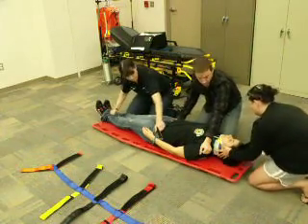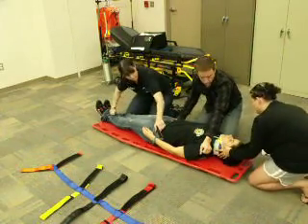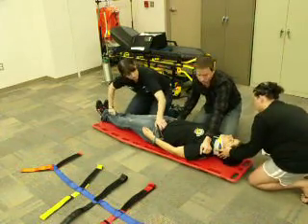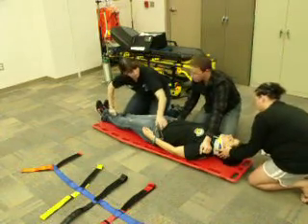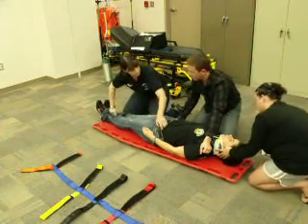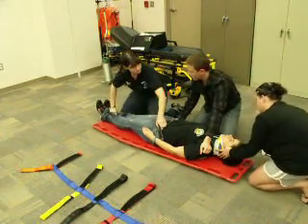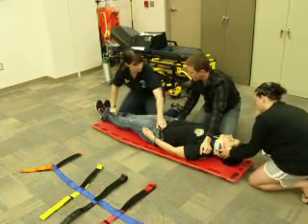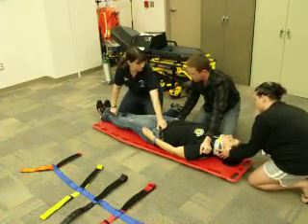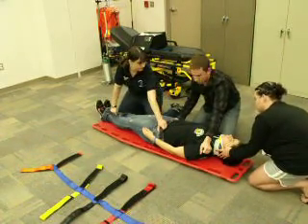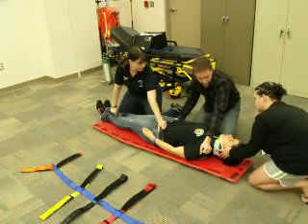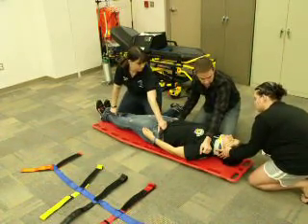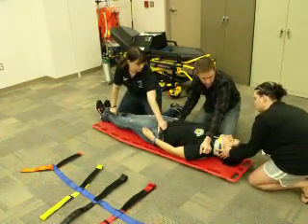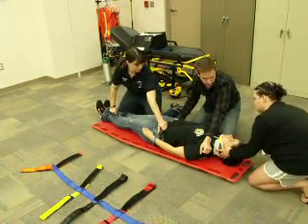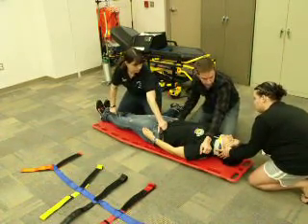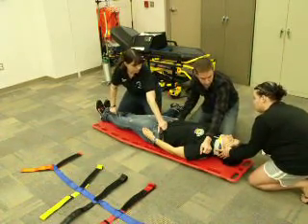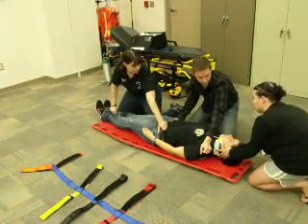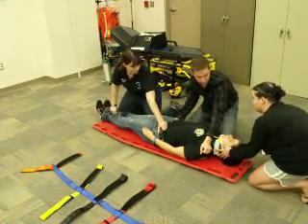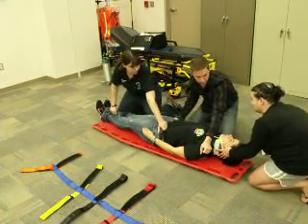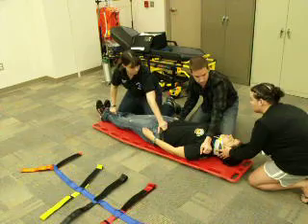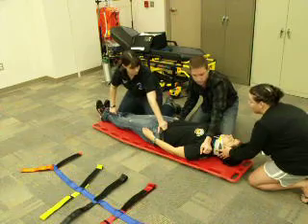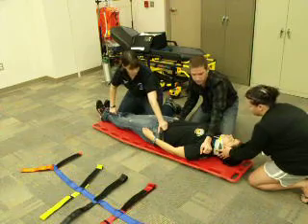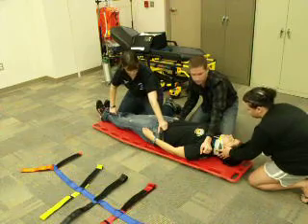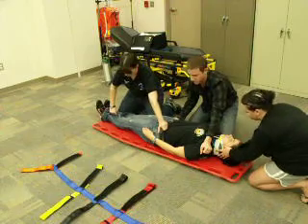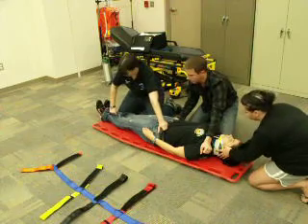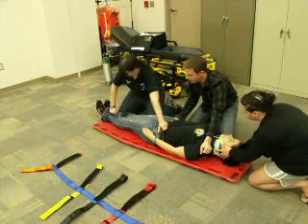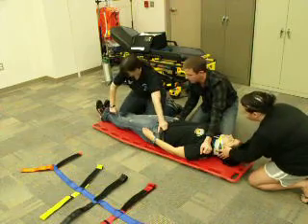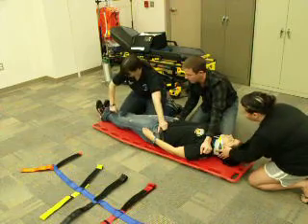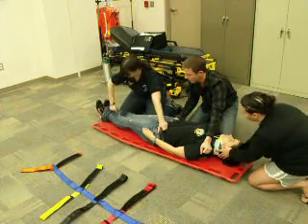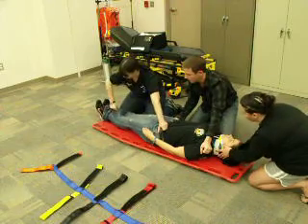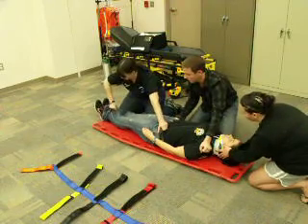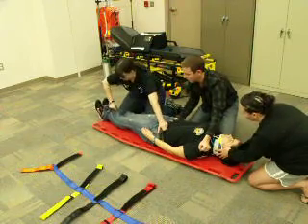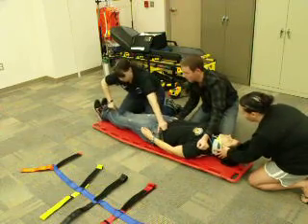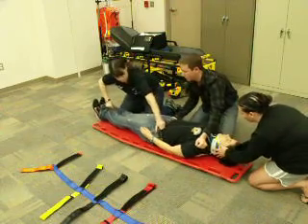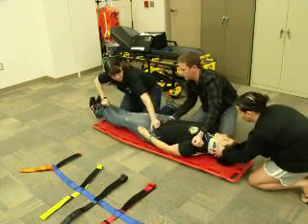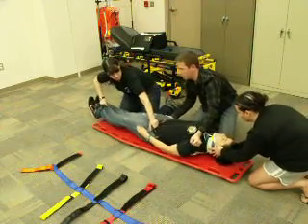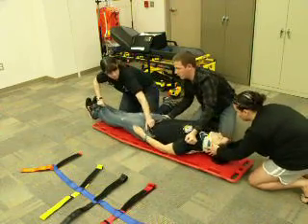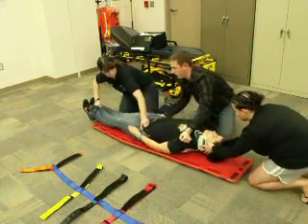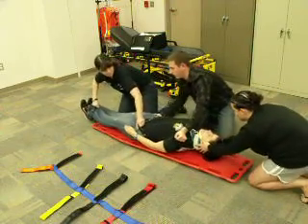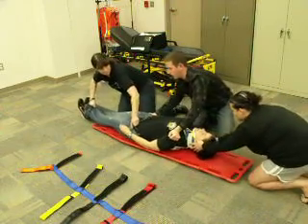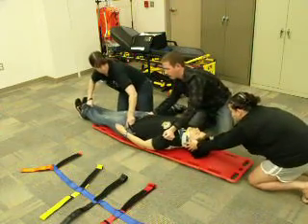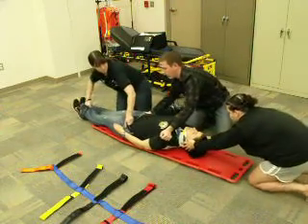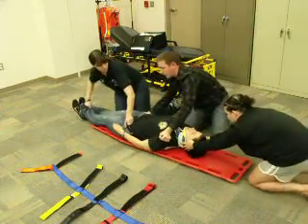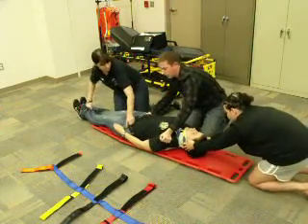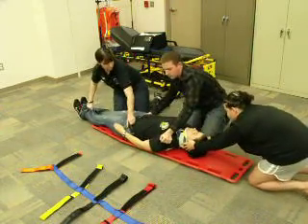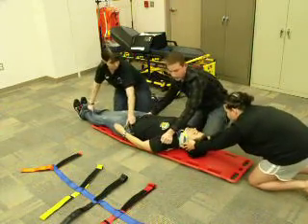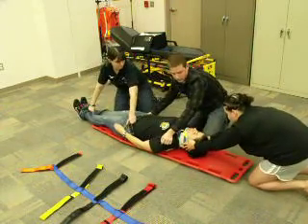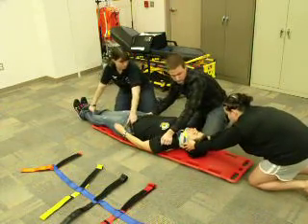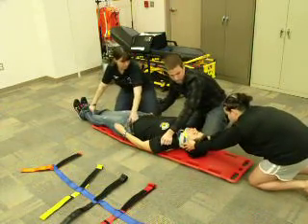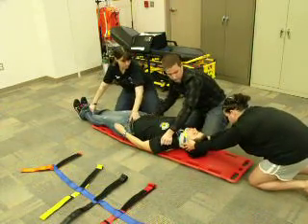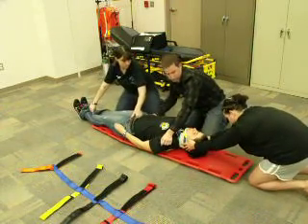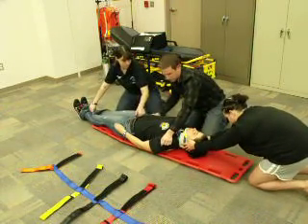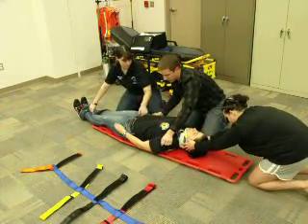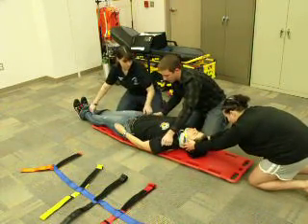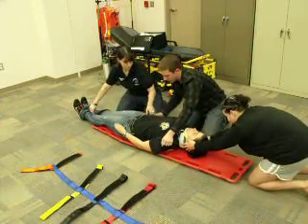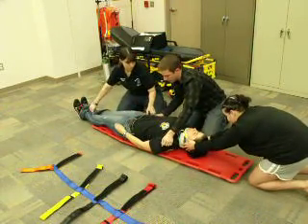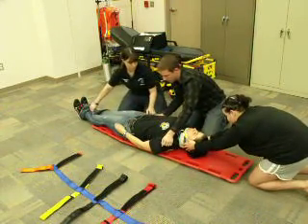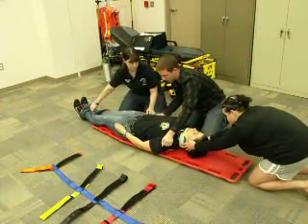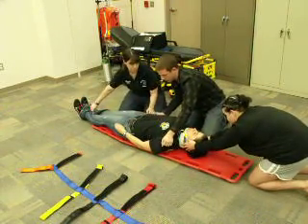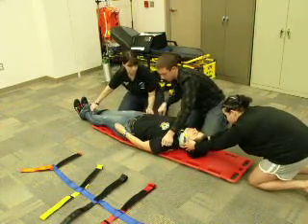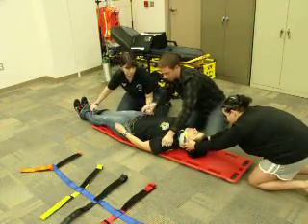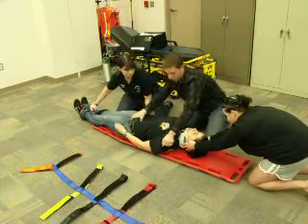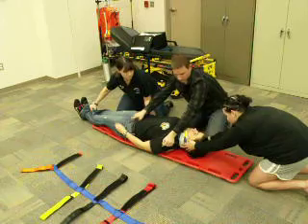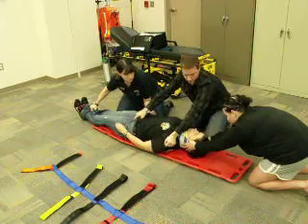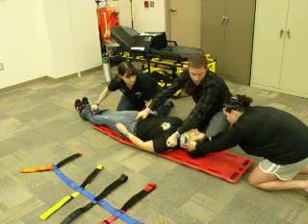At this point, we're going to lower the patient down on the head's count — down on three: one, two, three. And back up on the head's count: one, two, three.